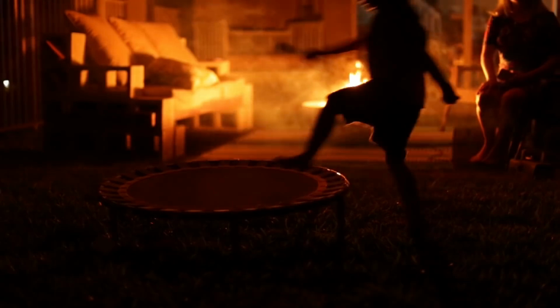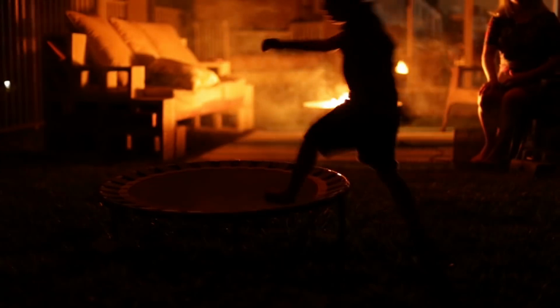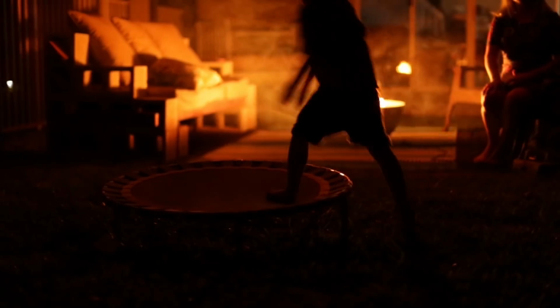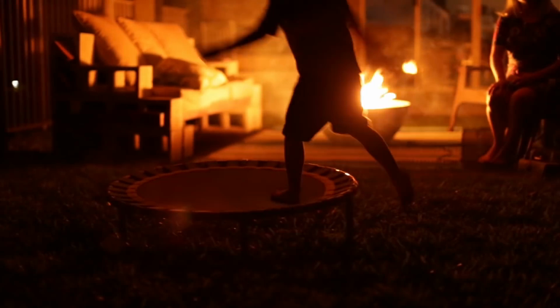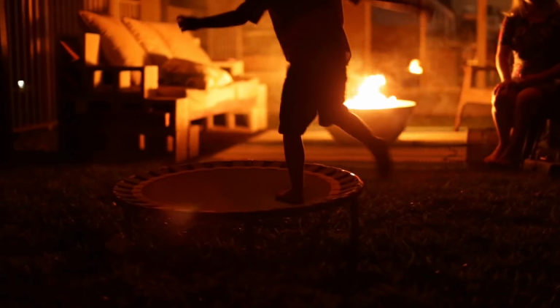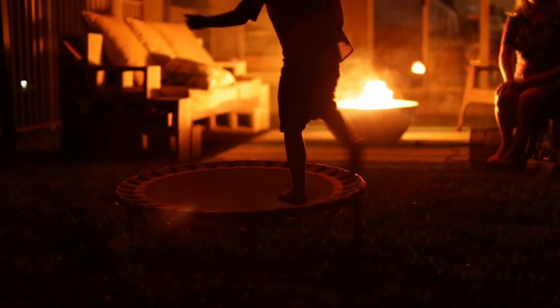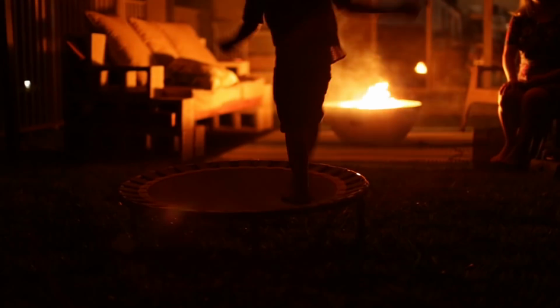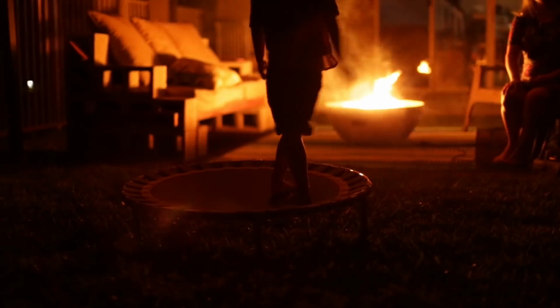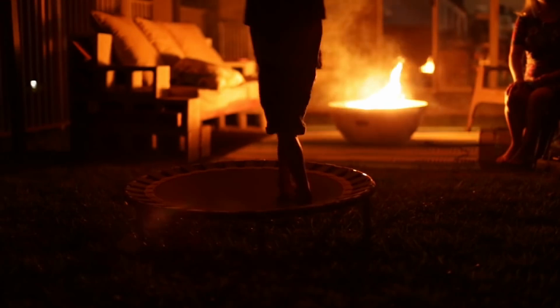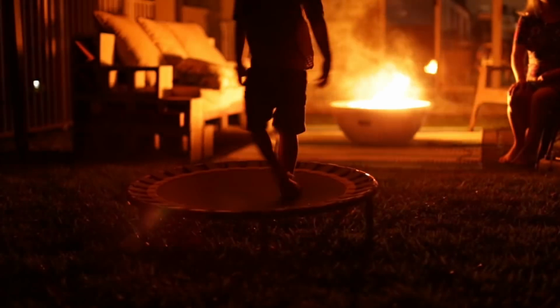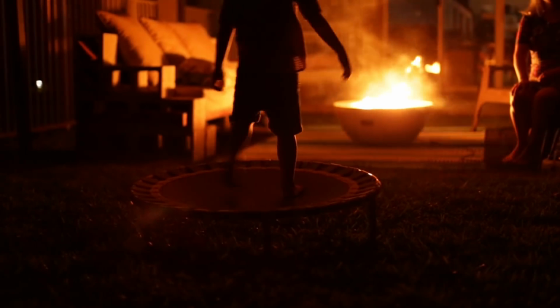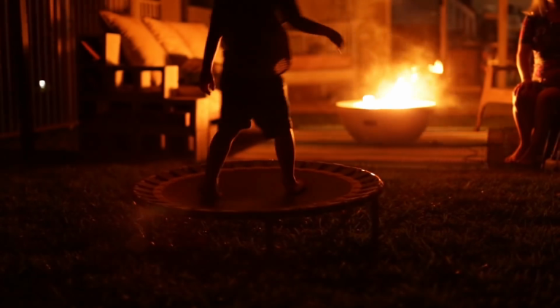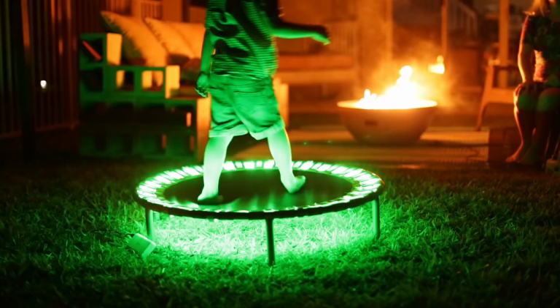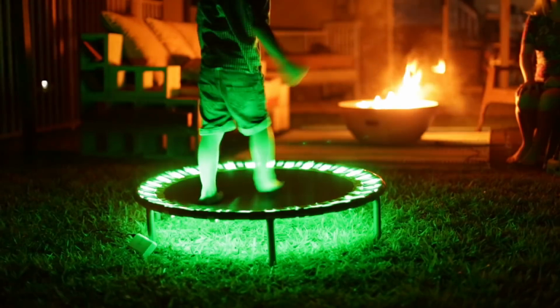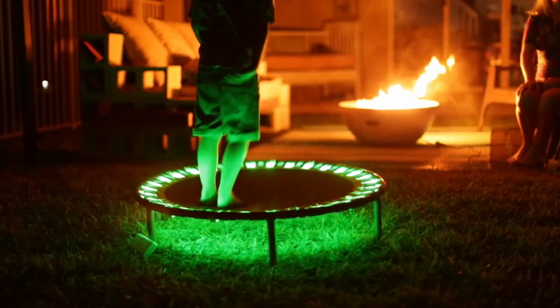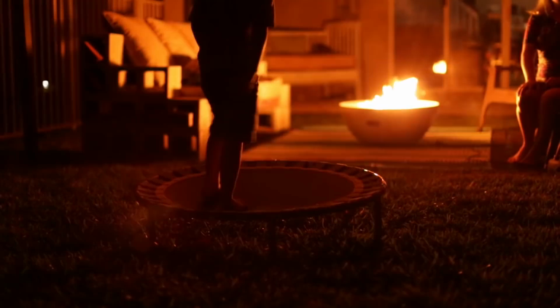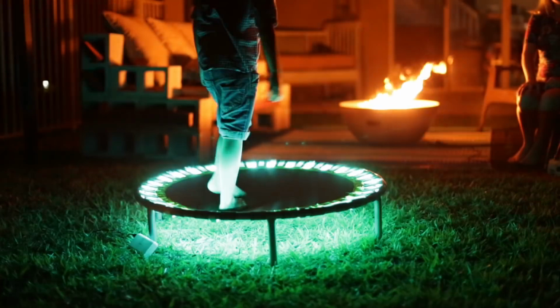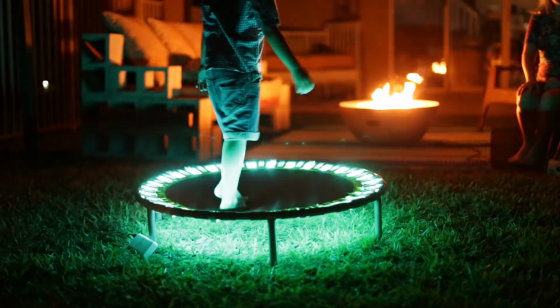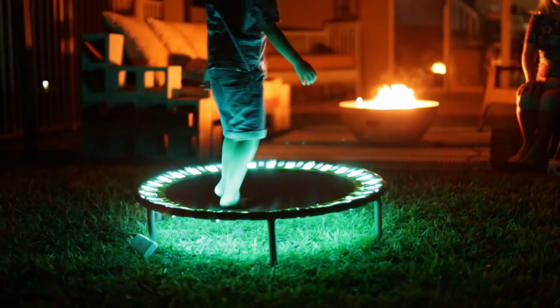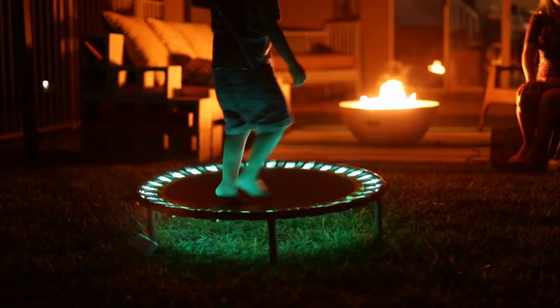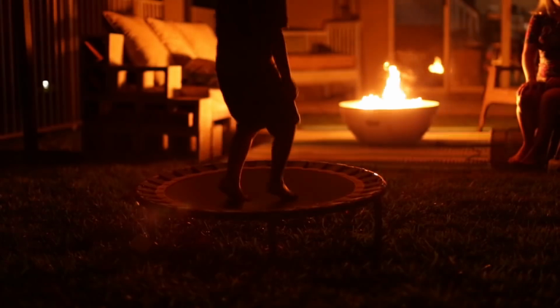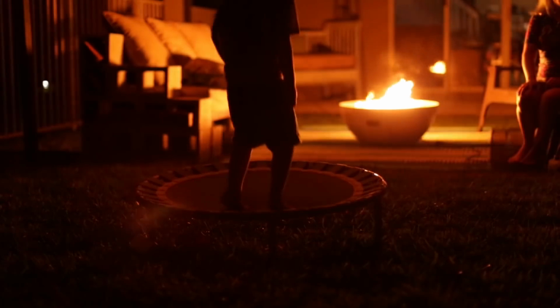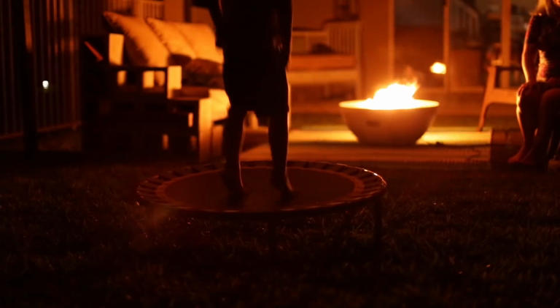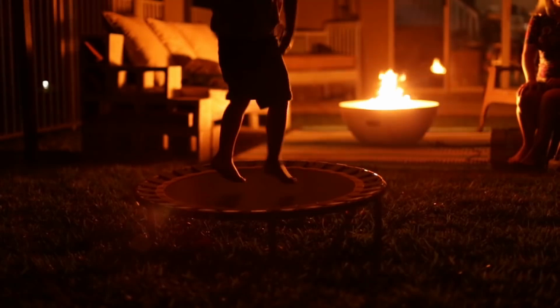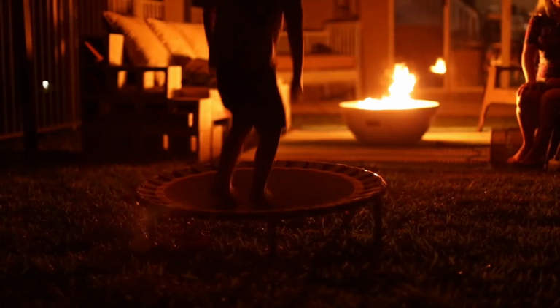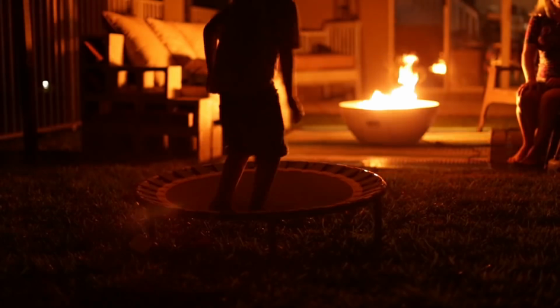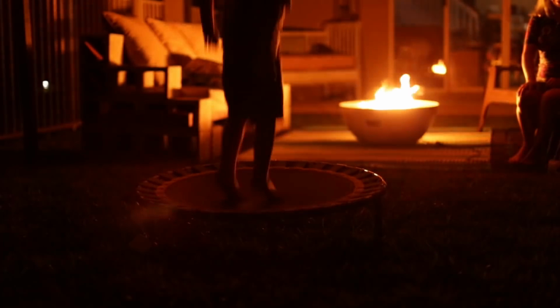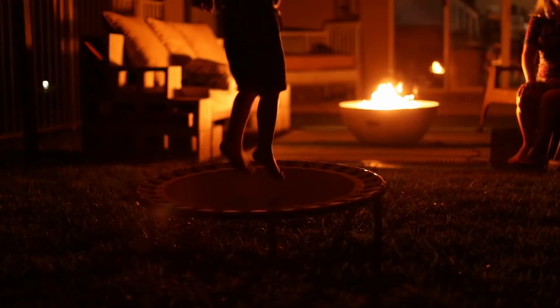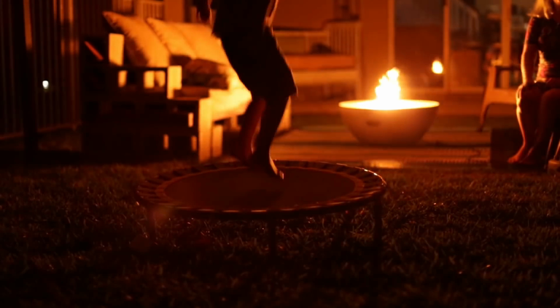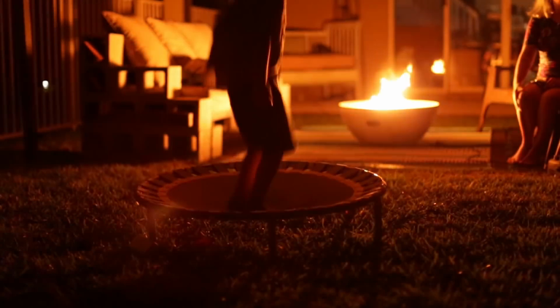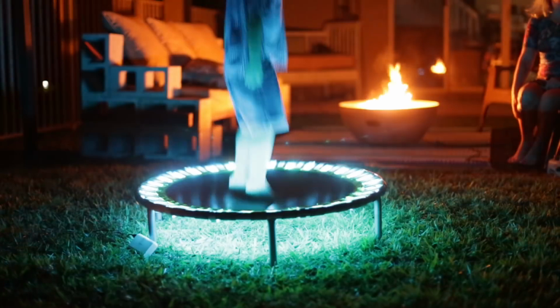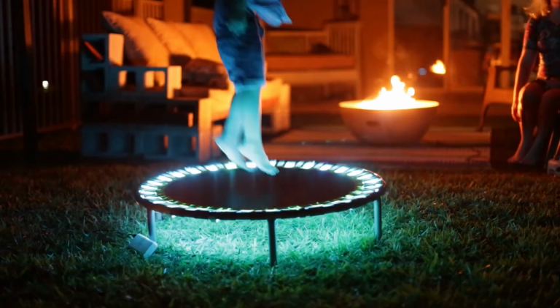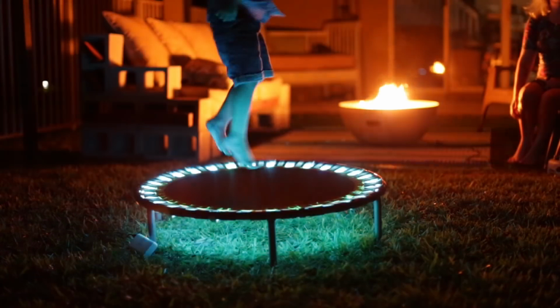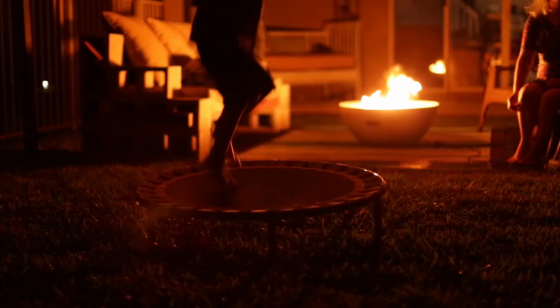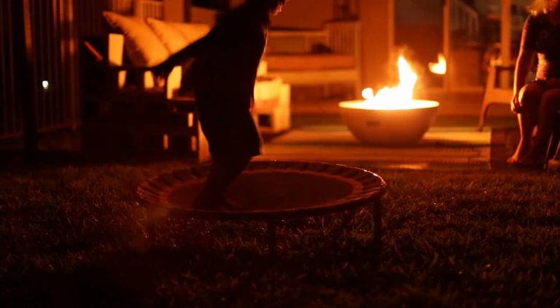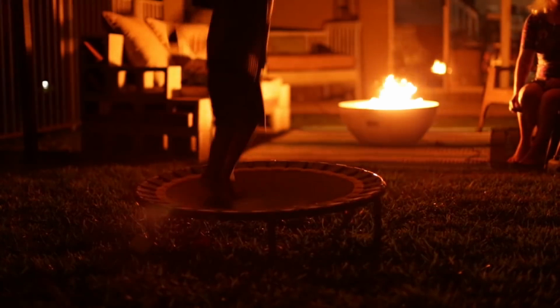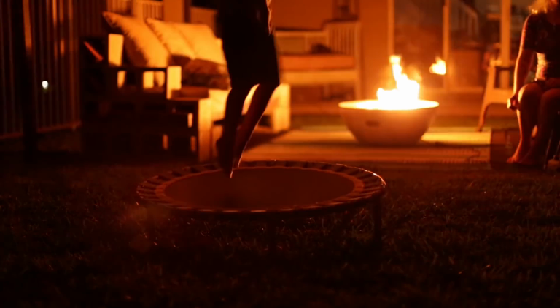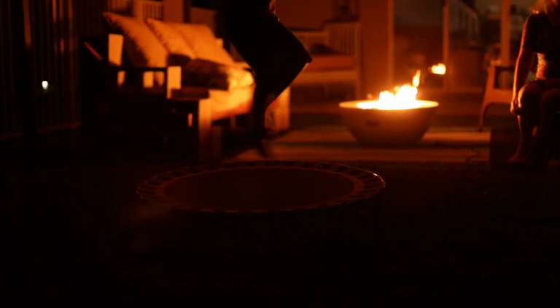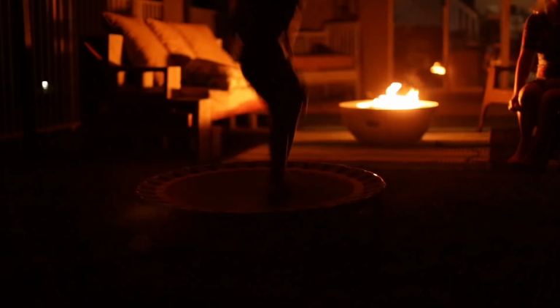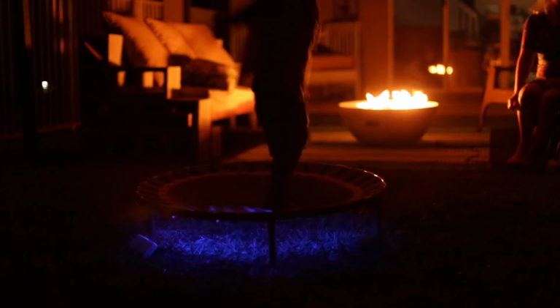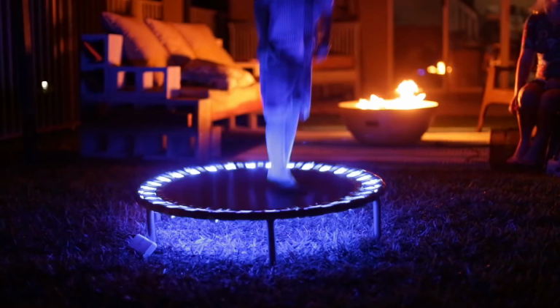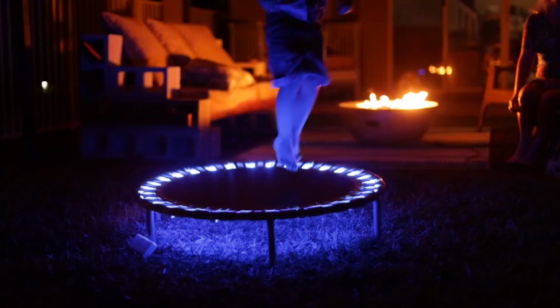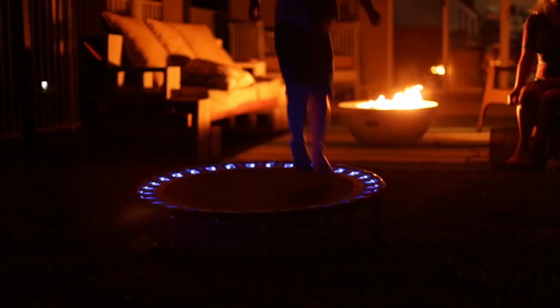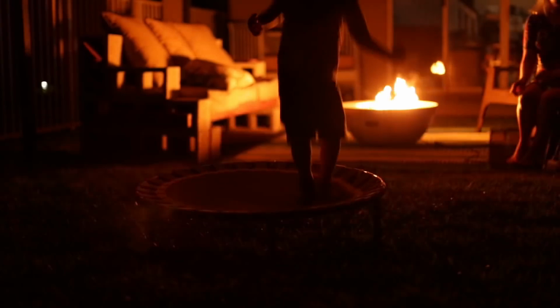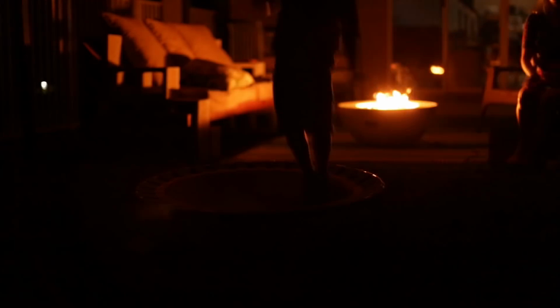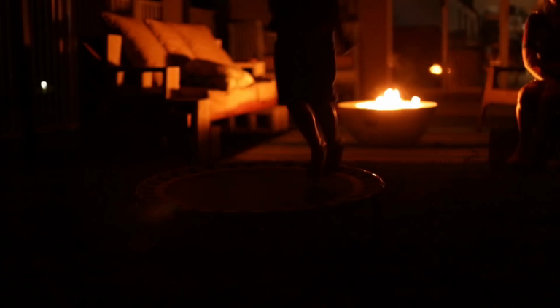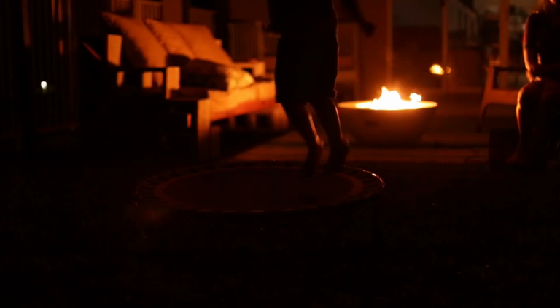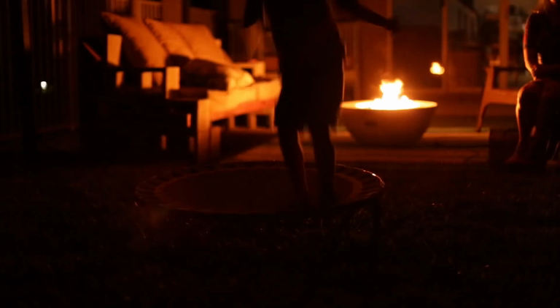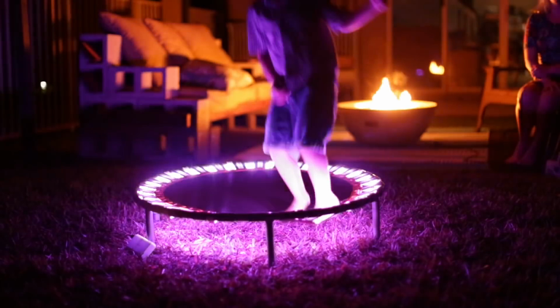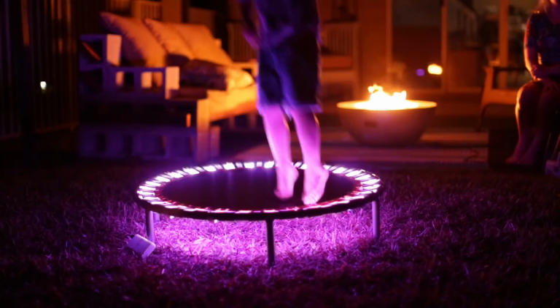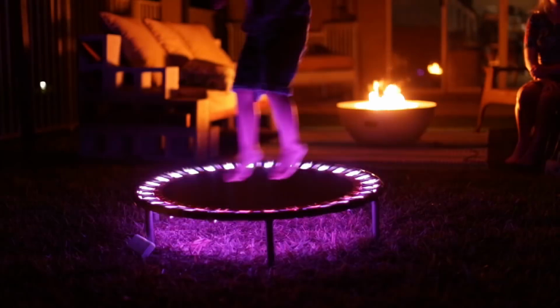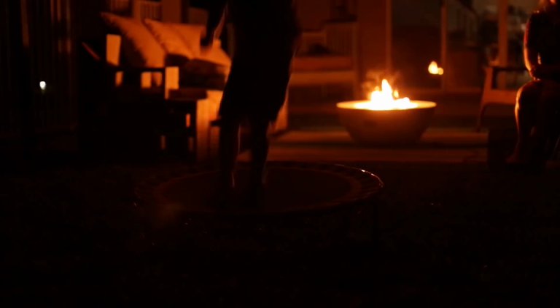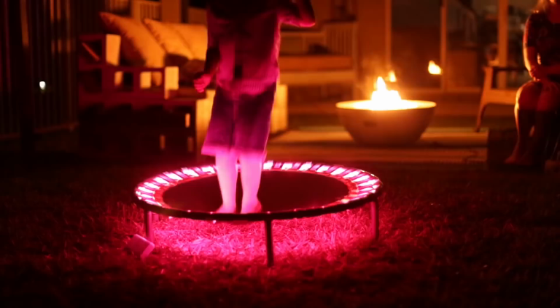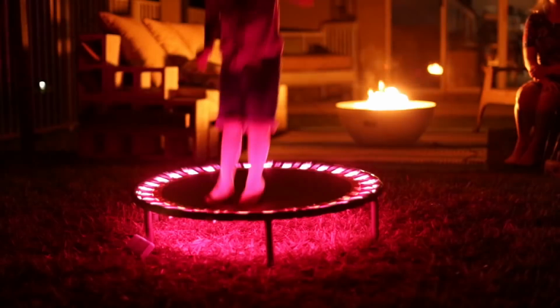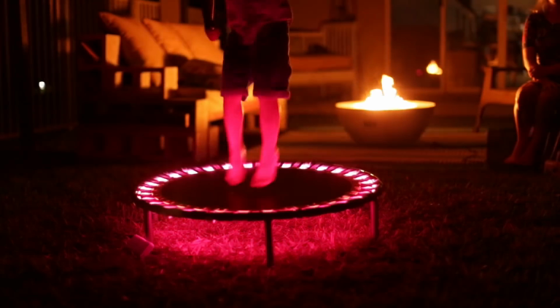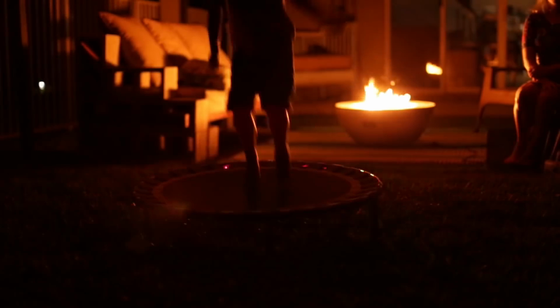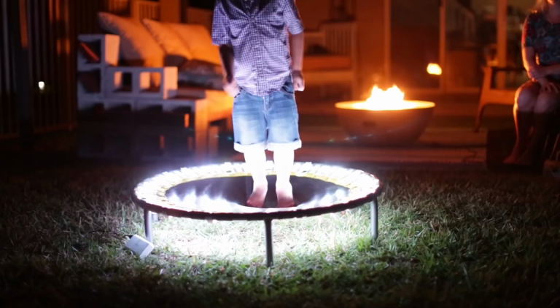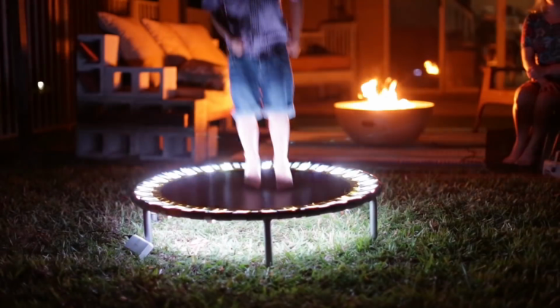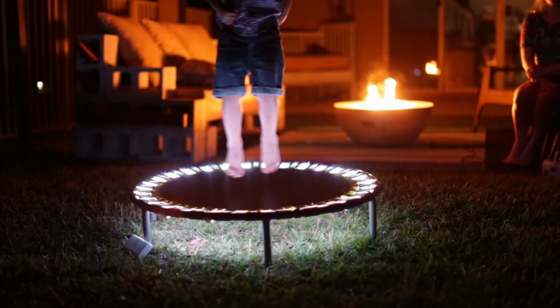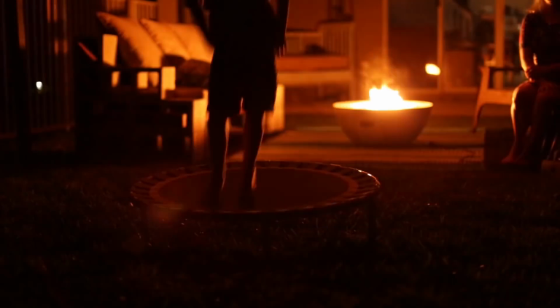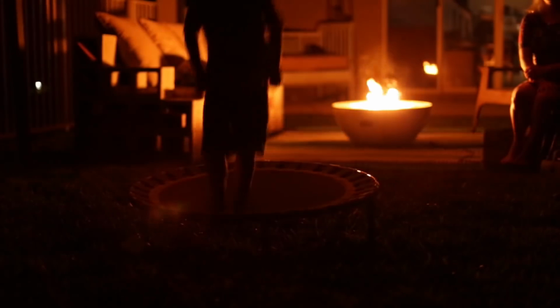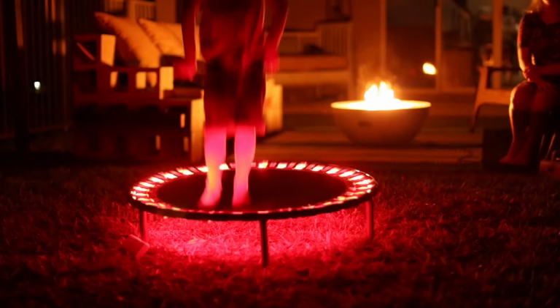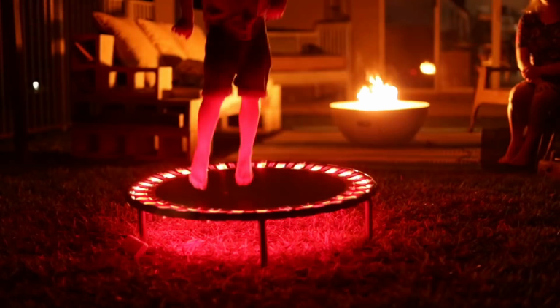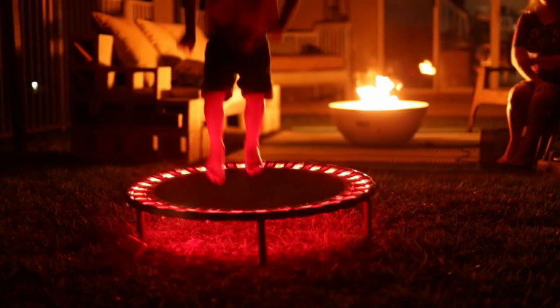What's up guys, today we're building an LED trampoline. This is a really fun project that lights up when you jump on it, and in this video we're gonna show you how you can build your own.